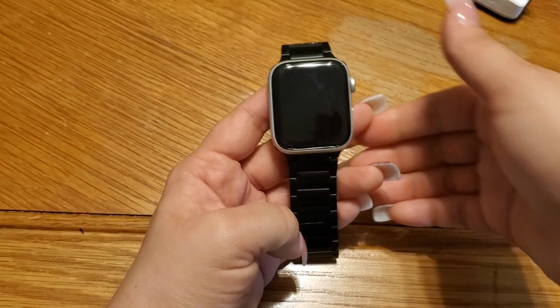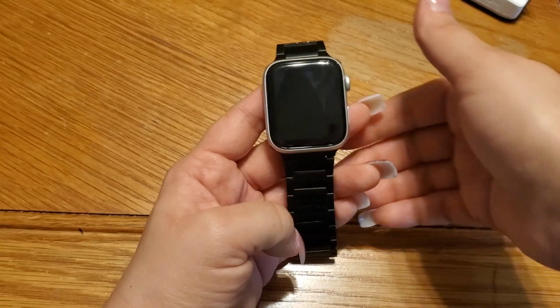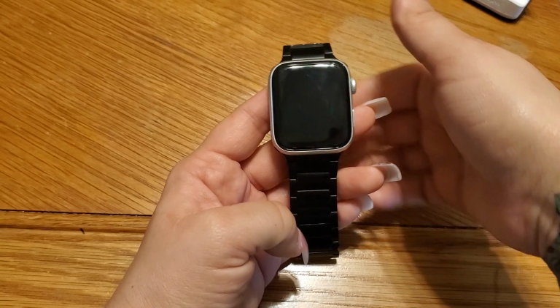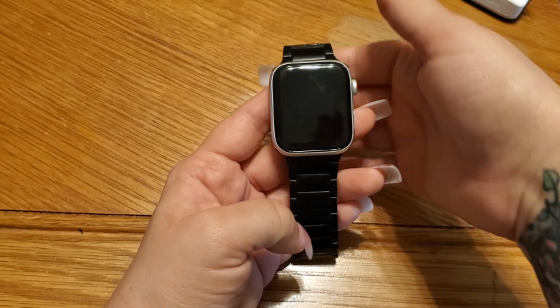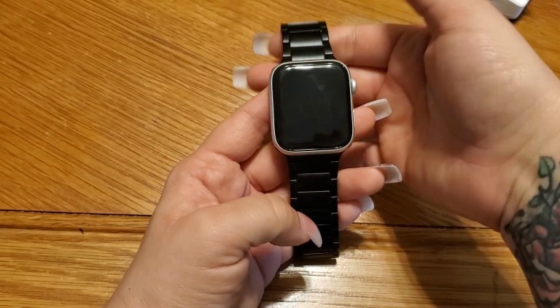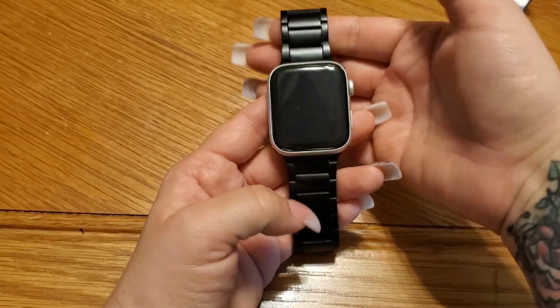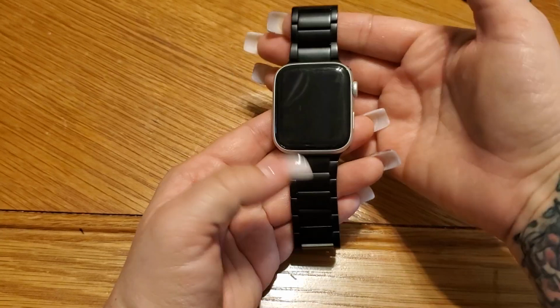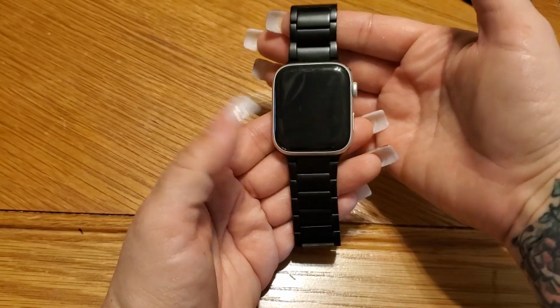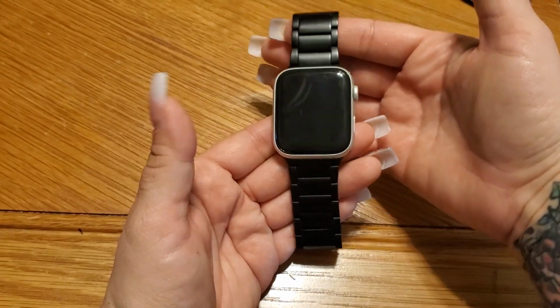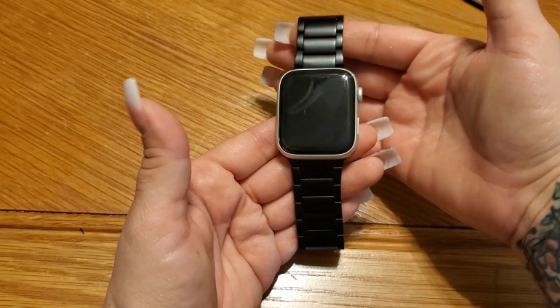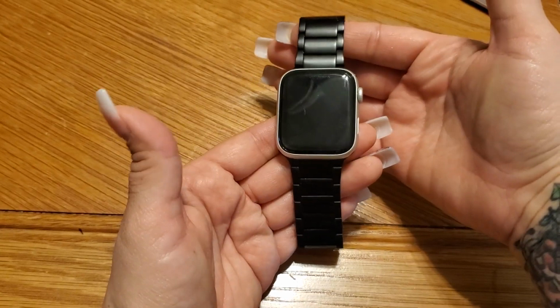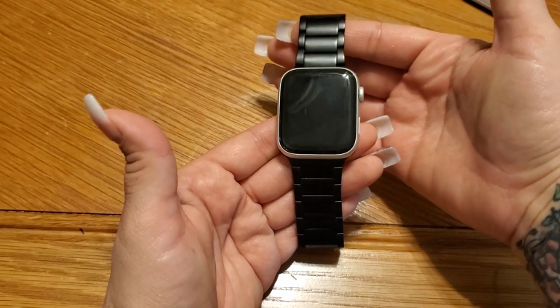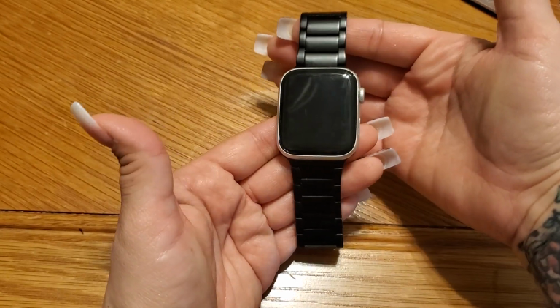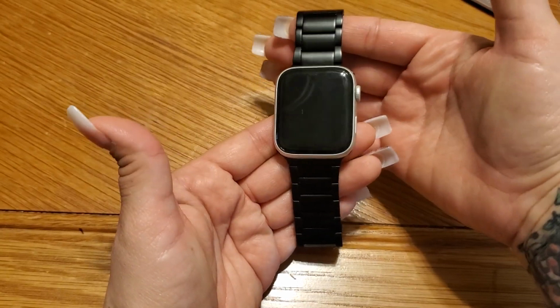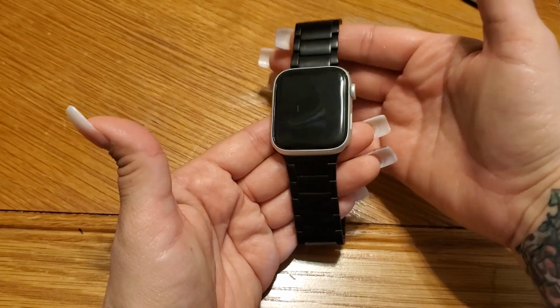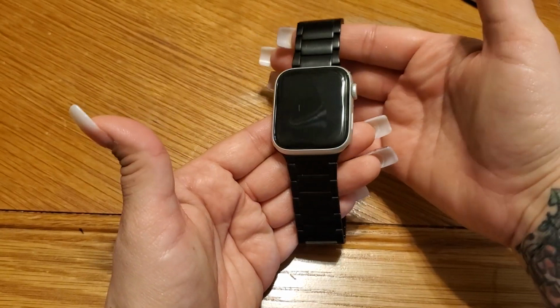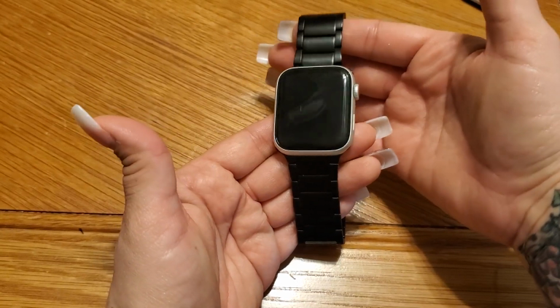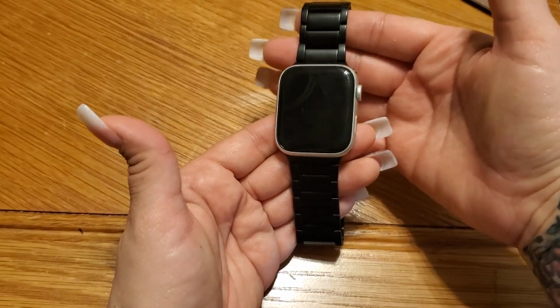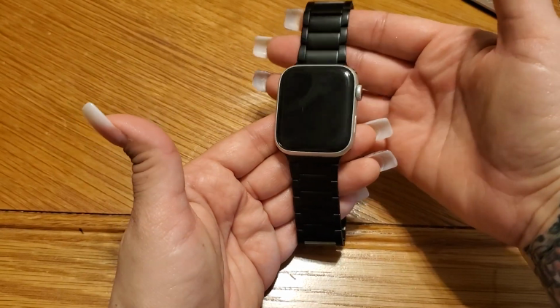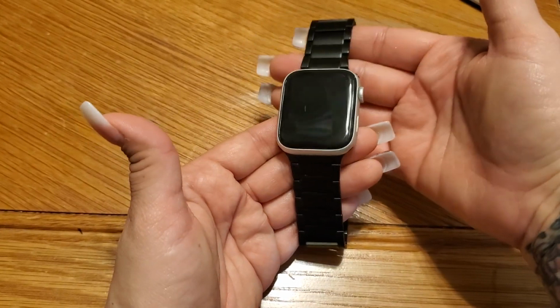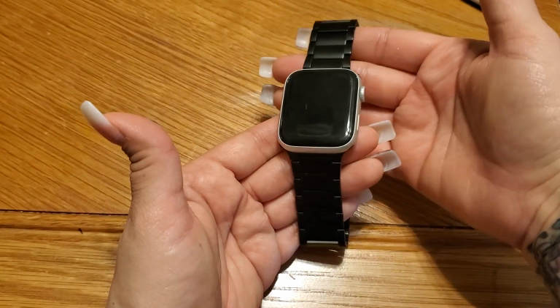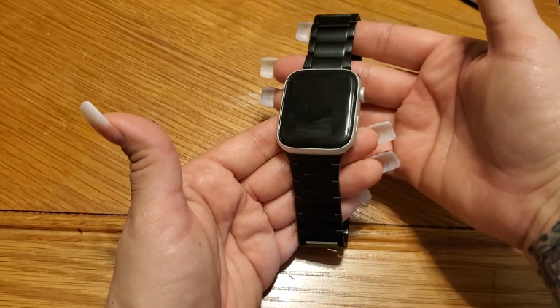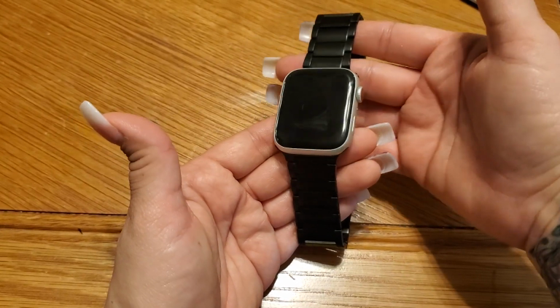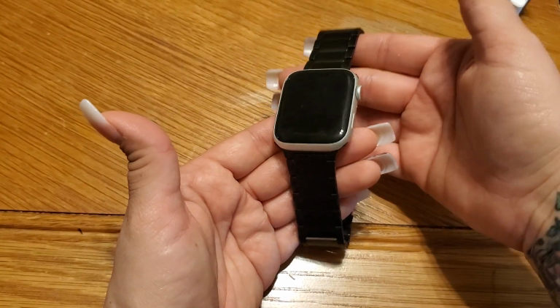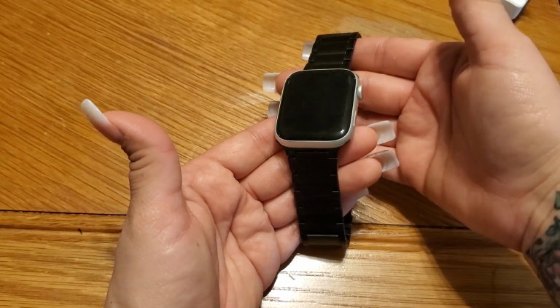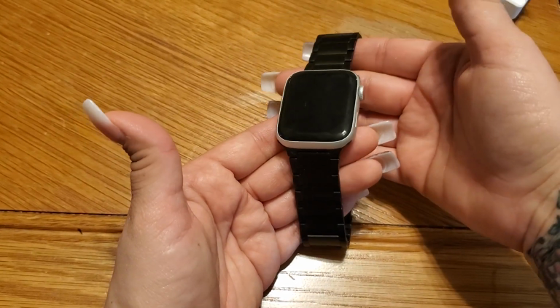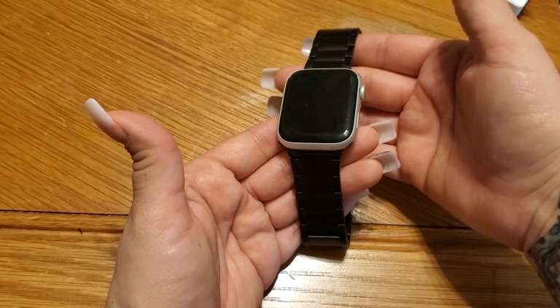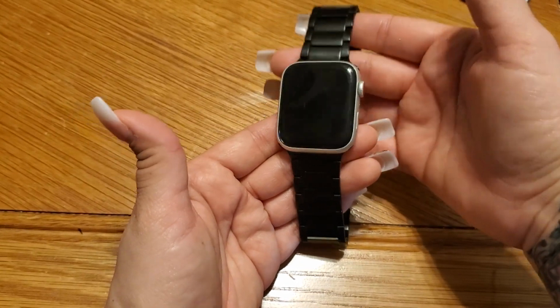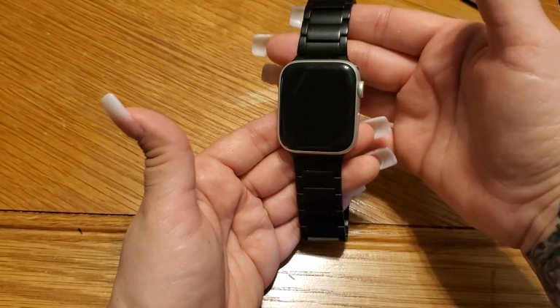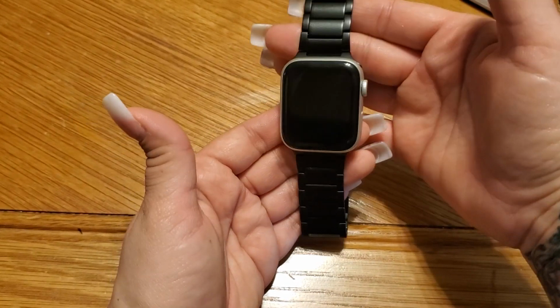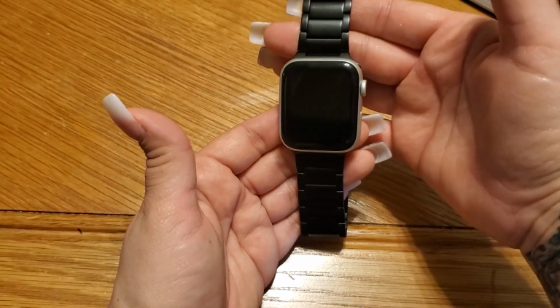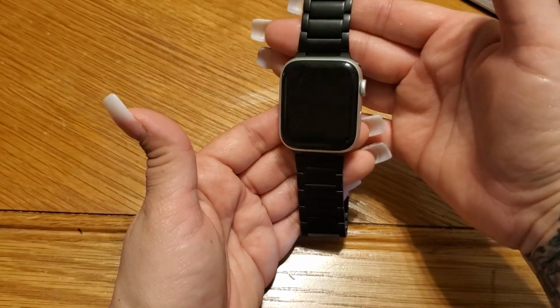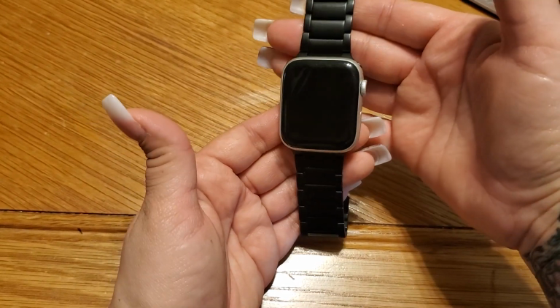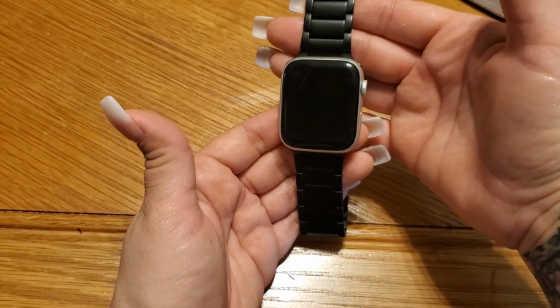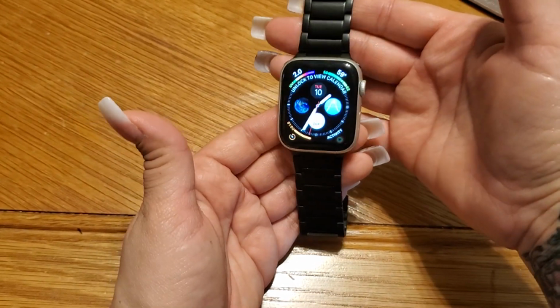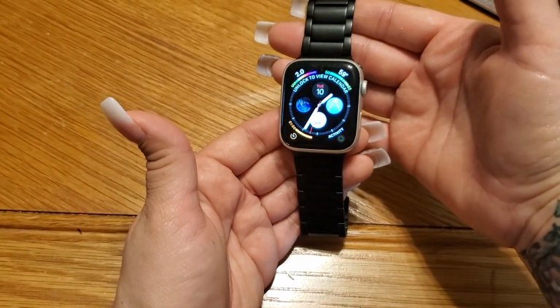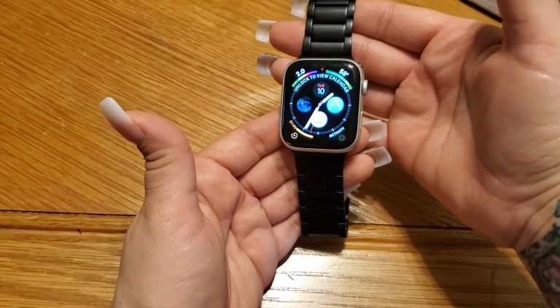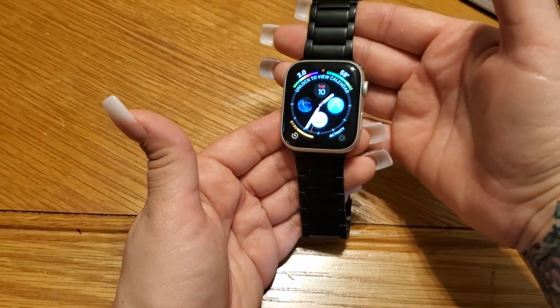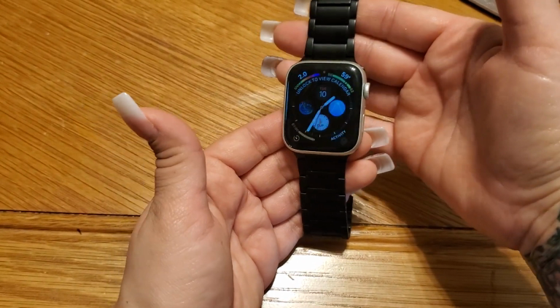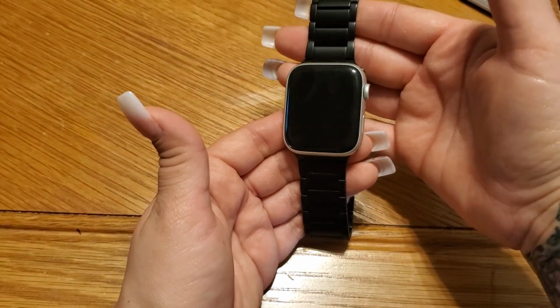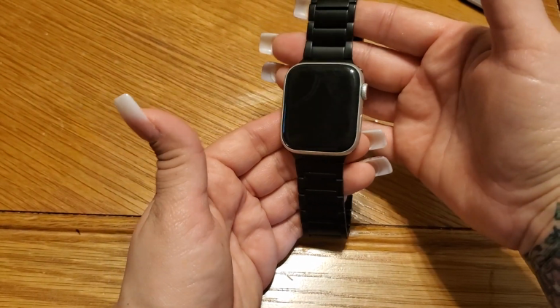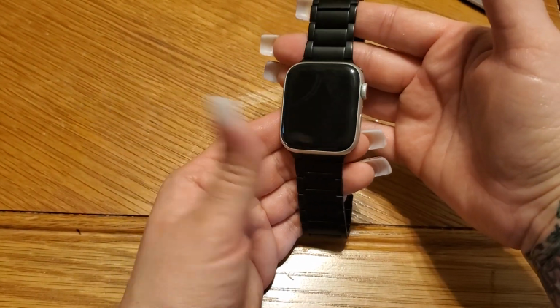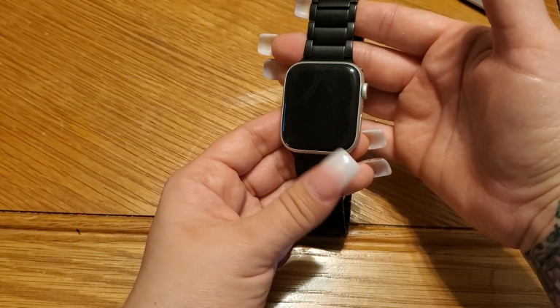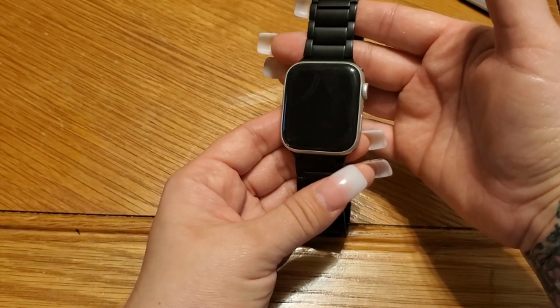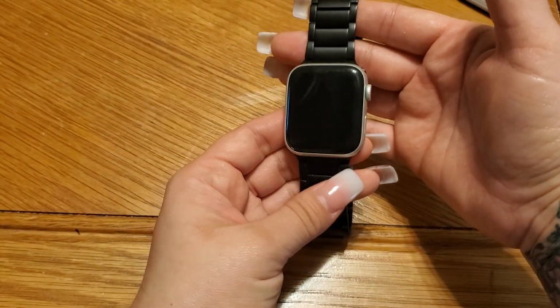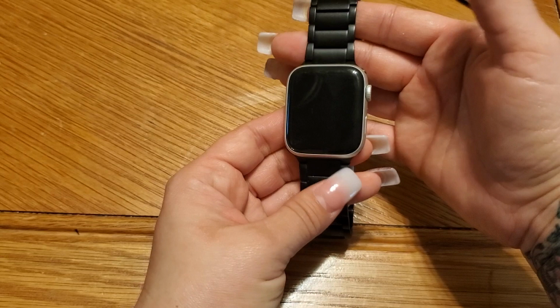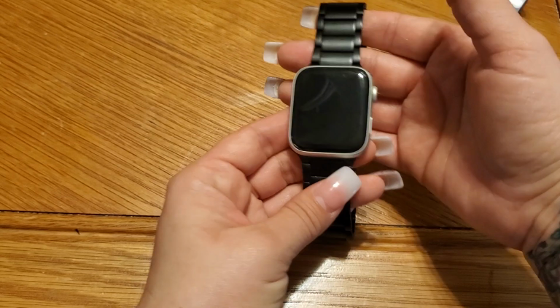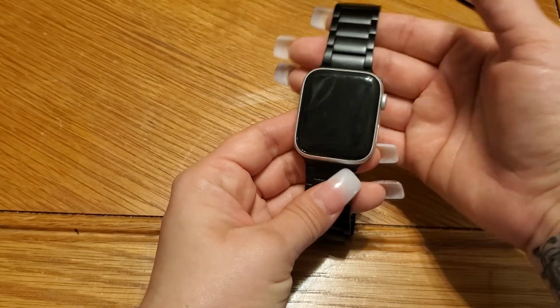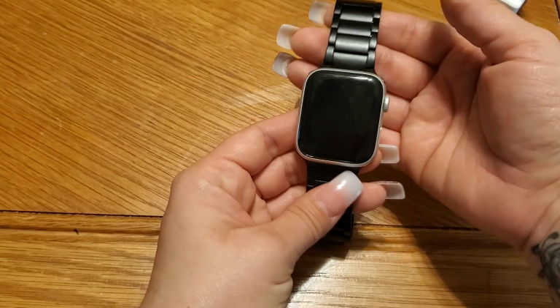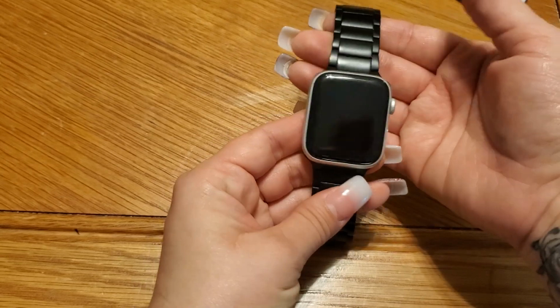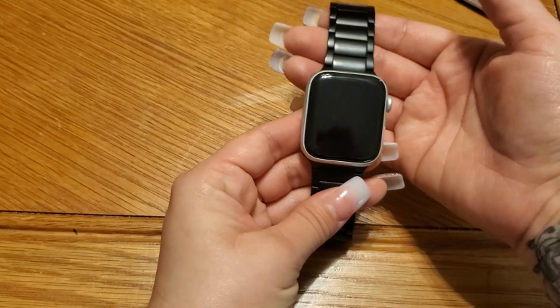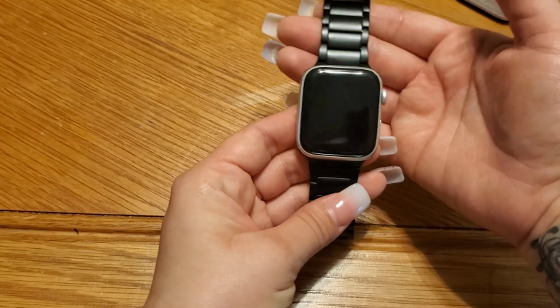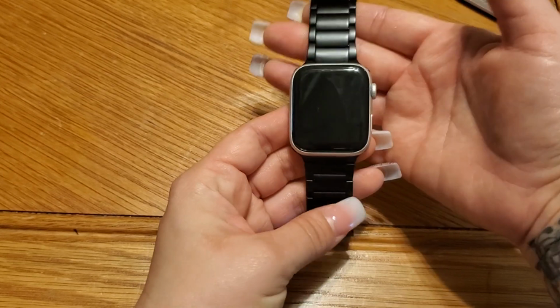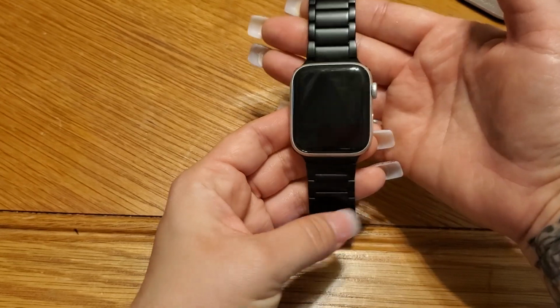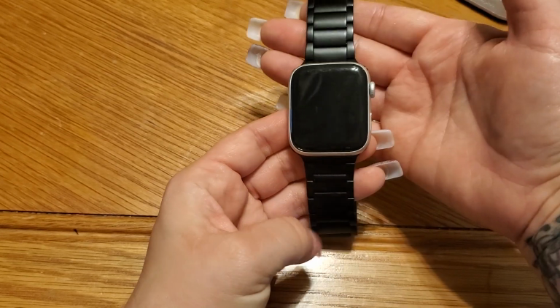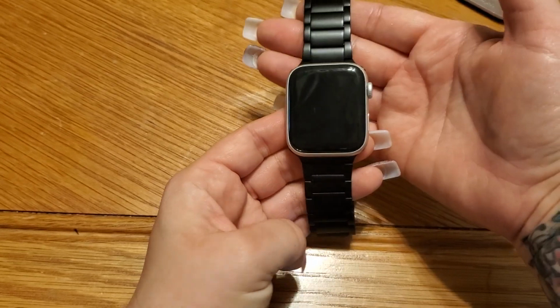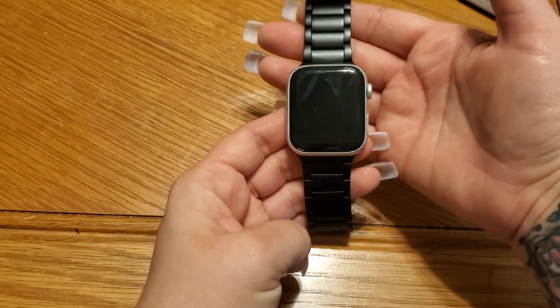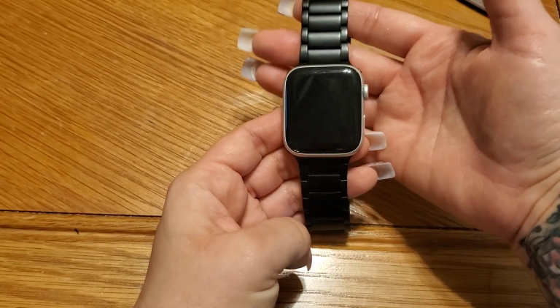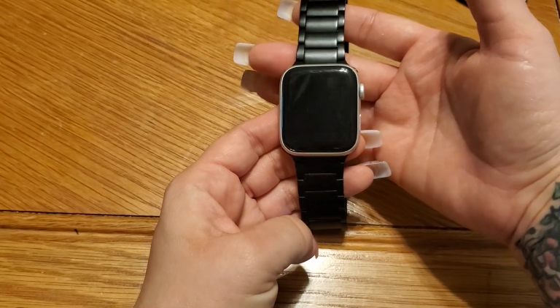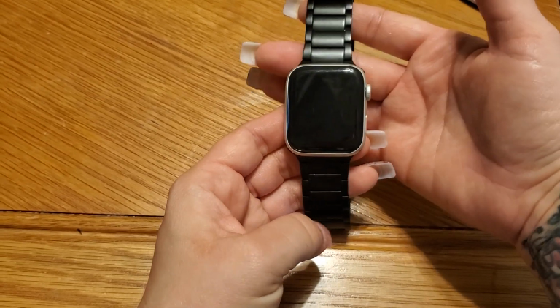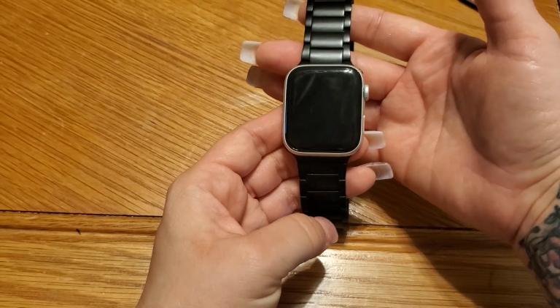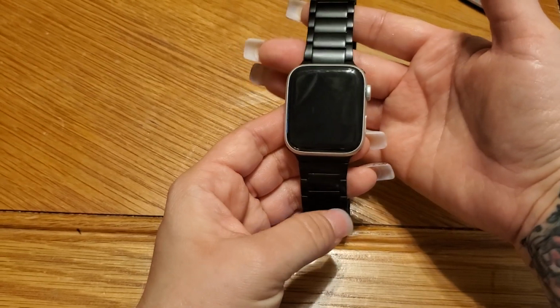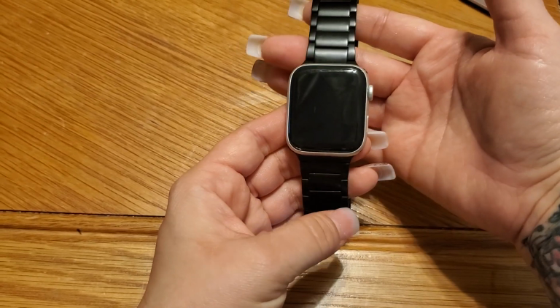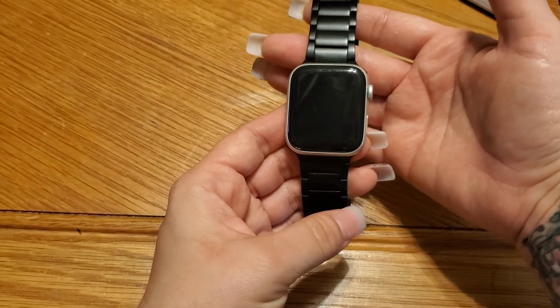I have an Apple Watch here. I'm going to show you two easy fixes for a black screen or a screen that's not coming on.